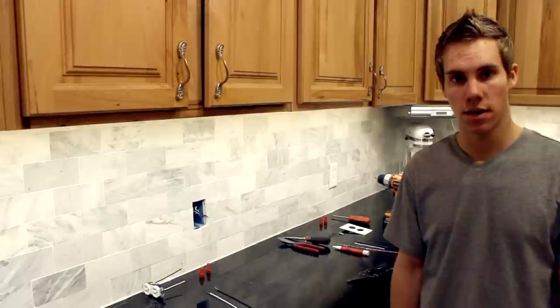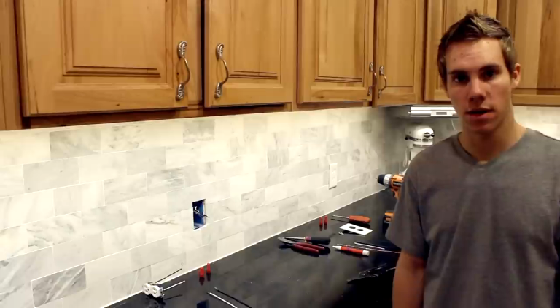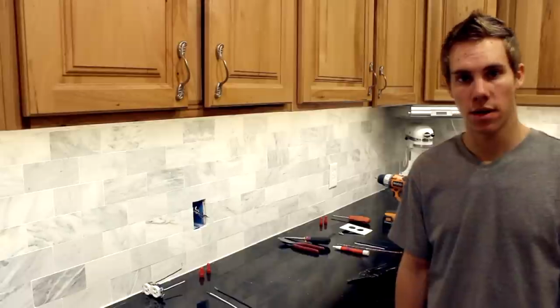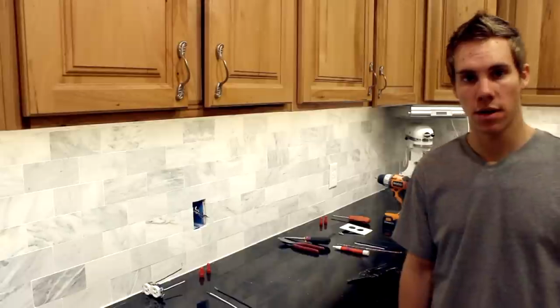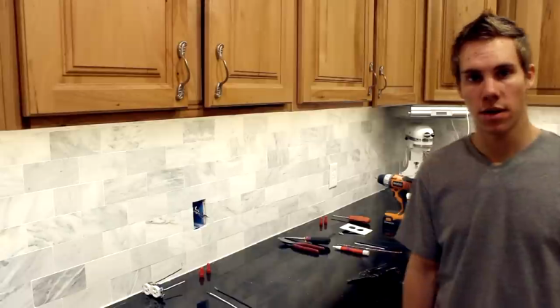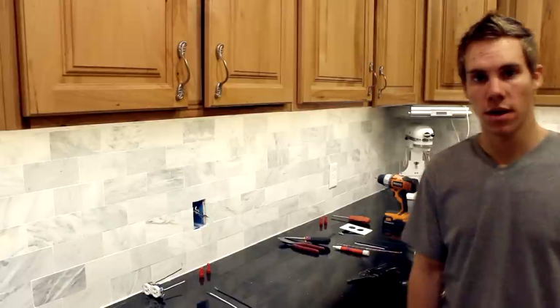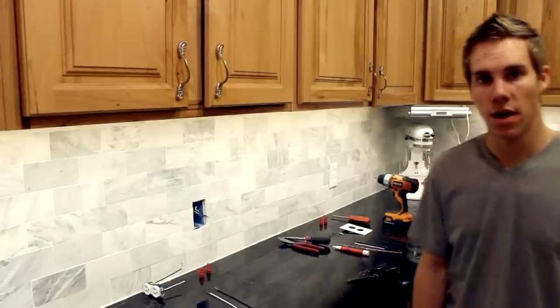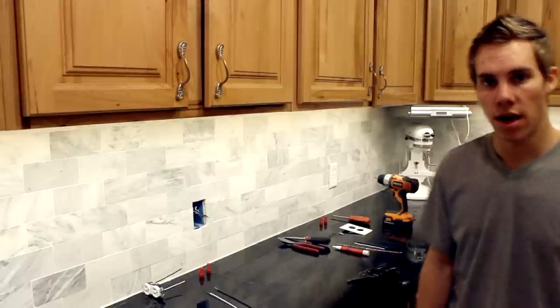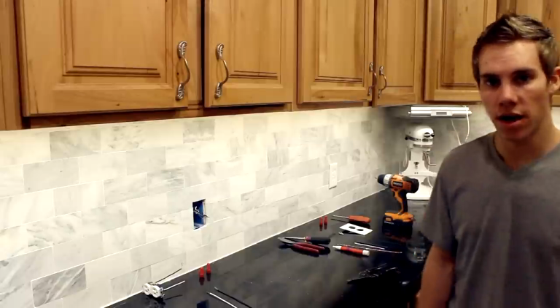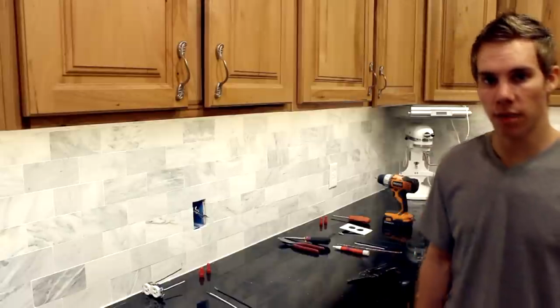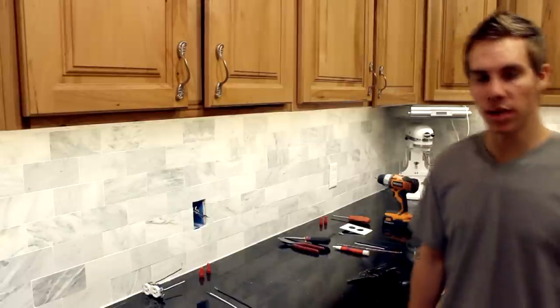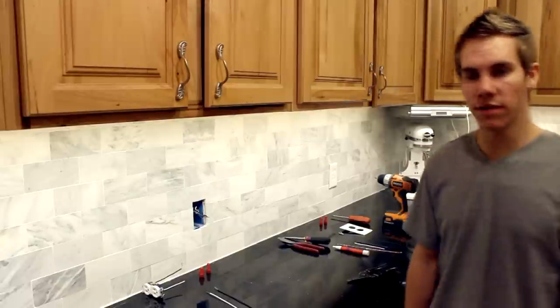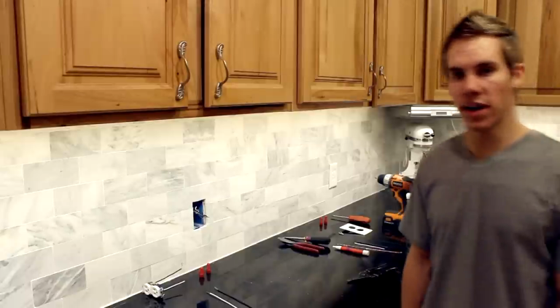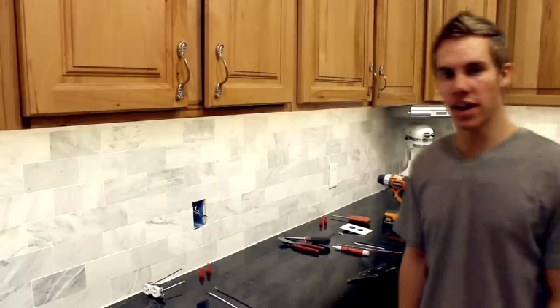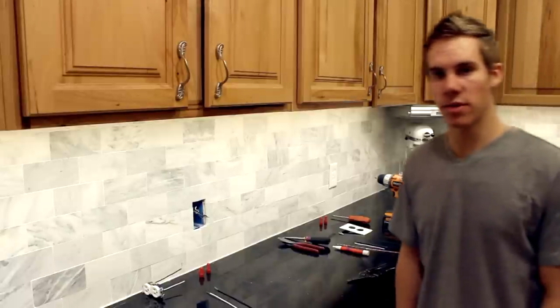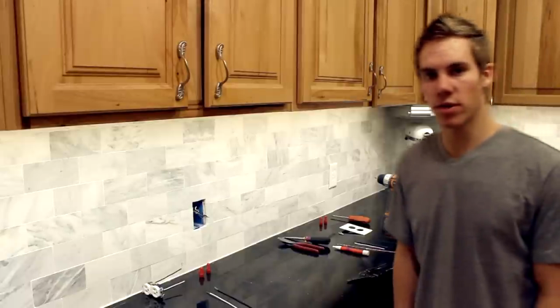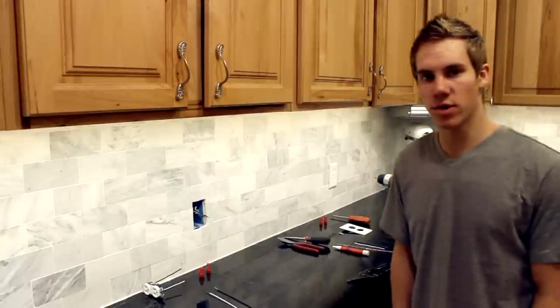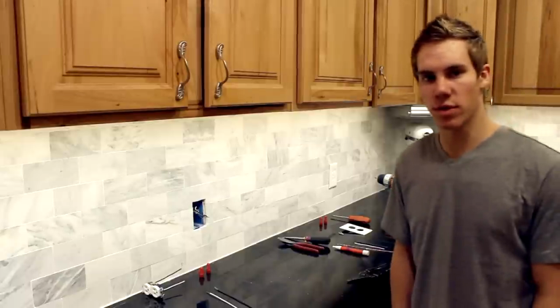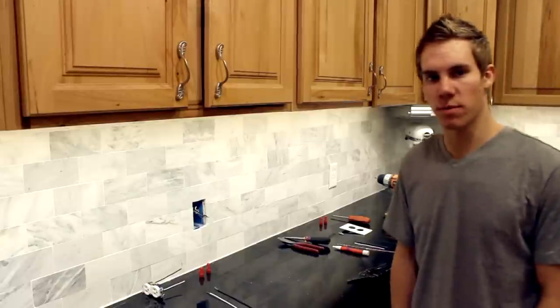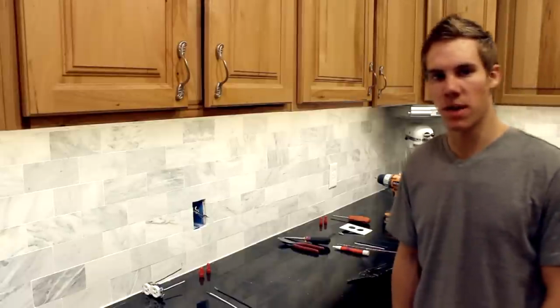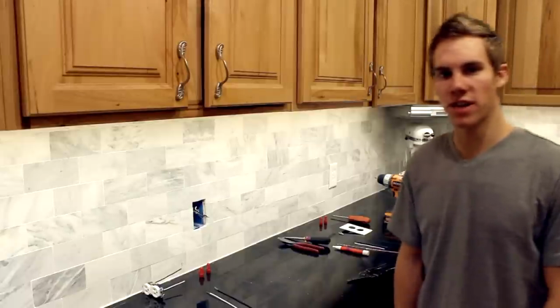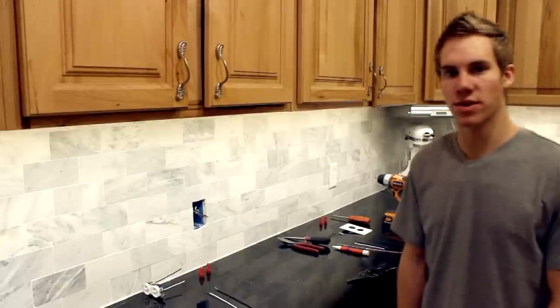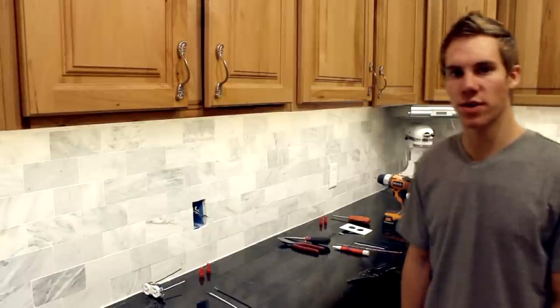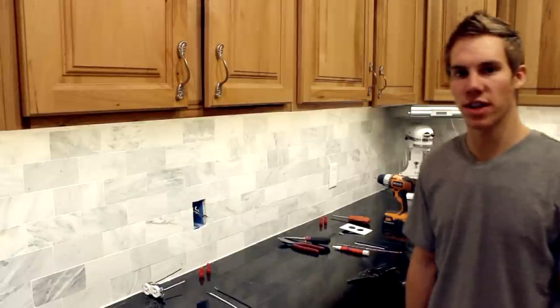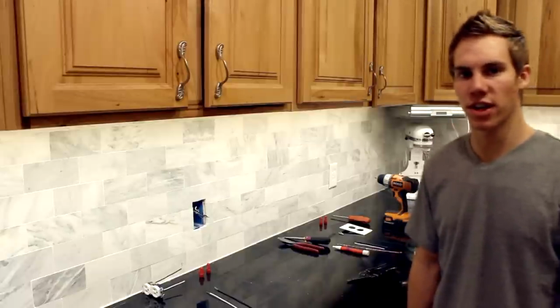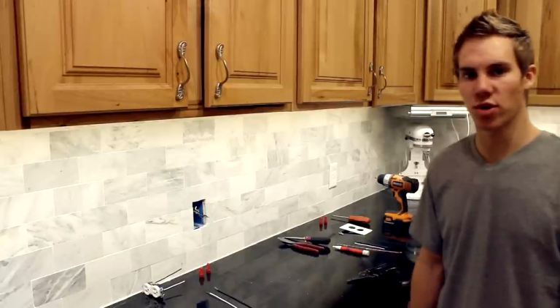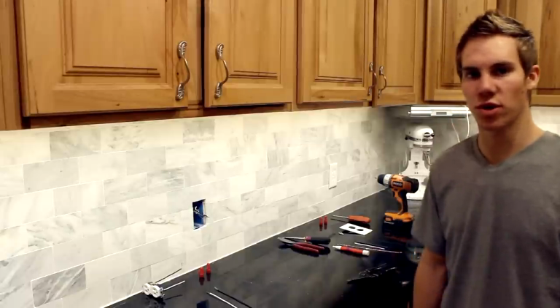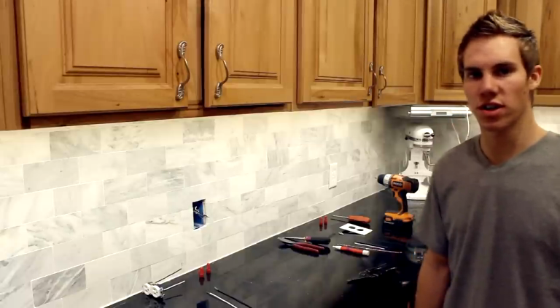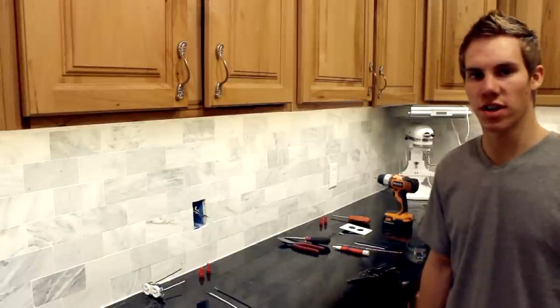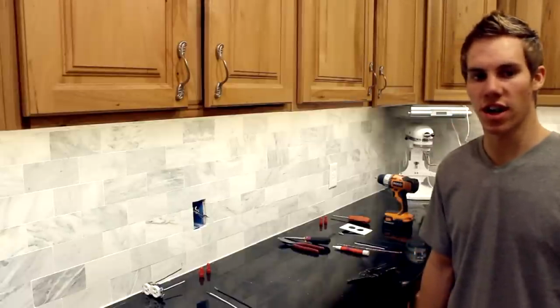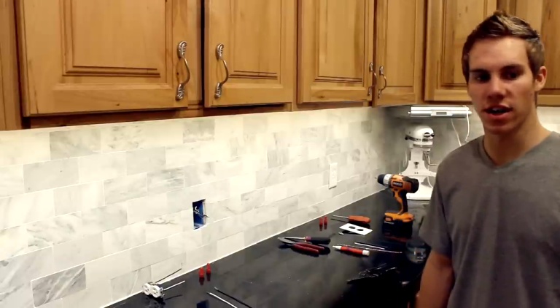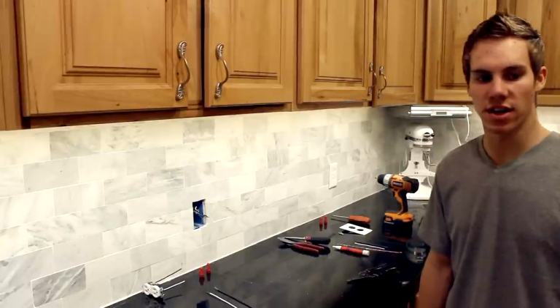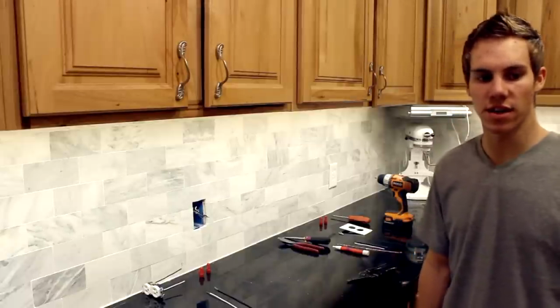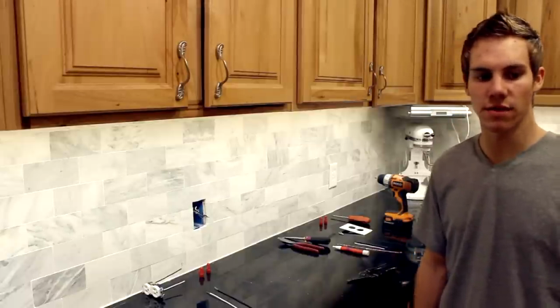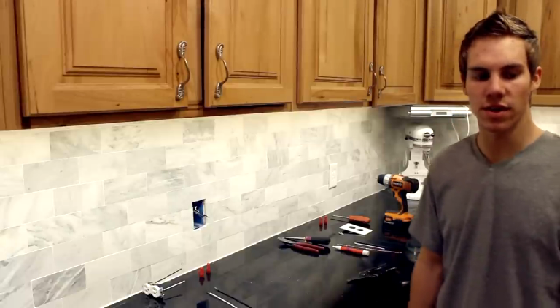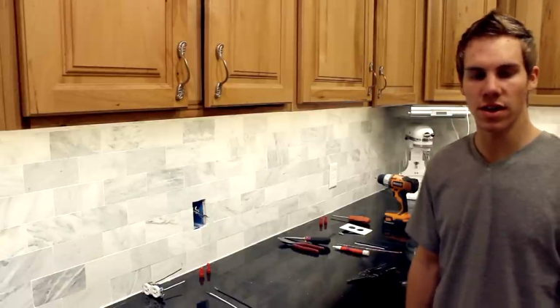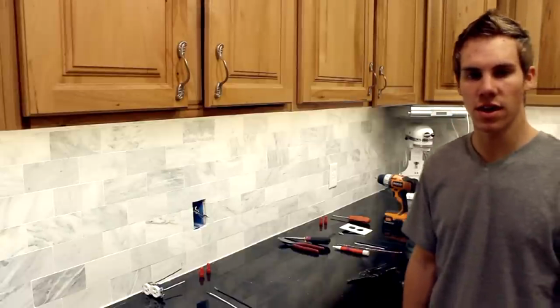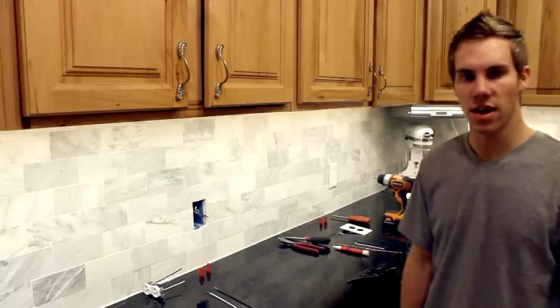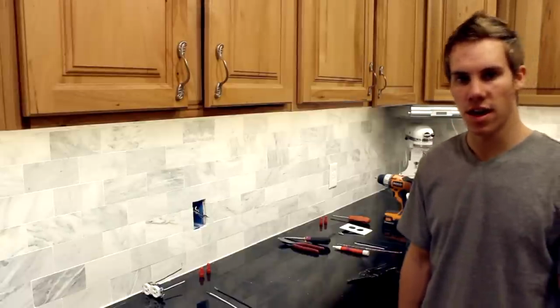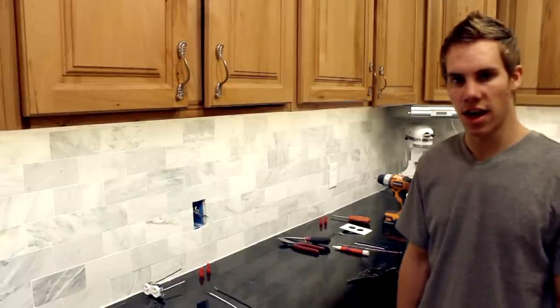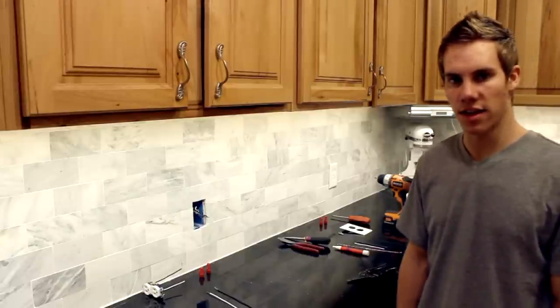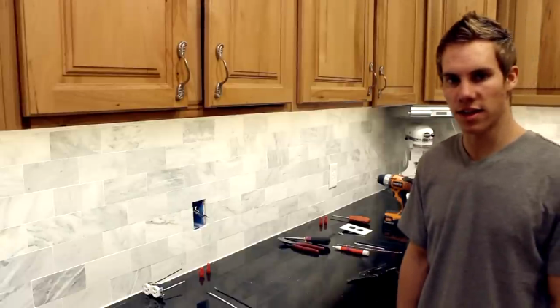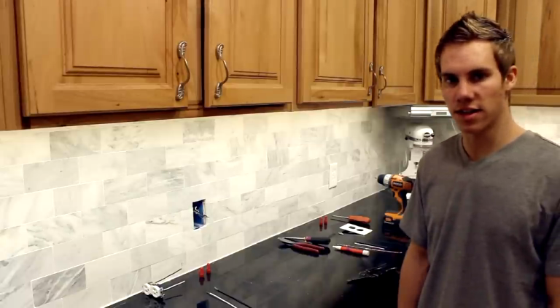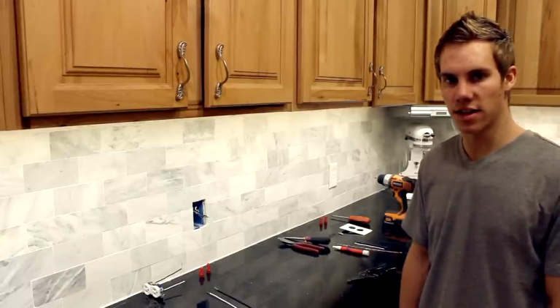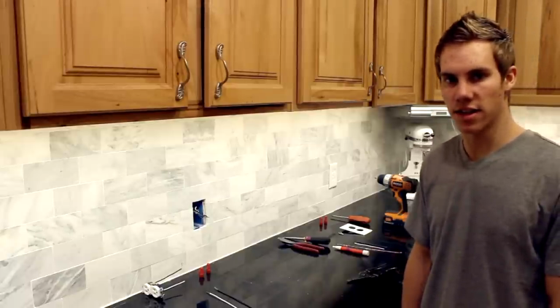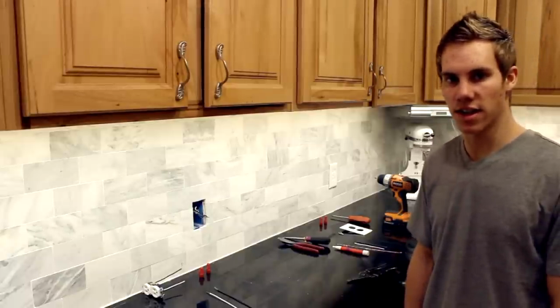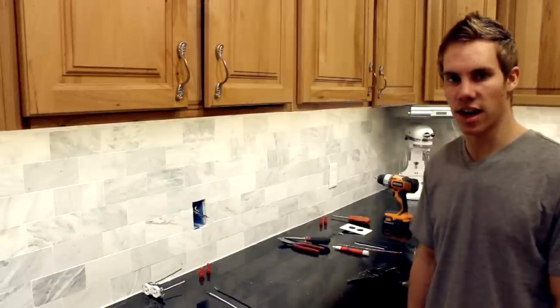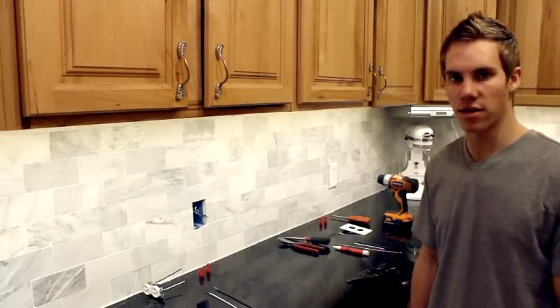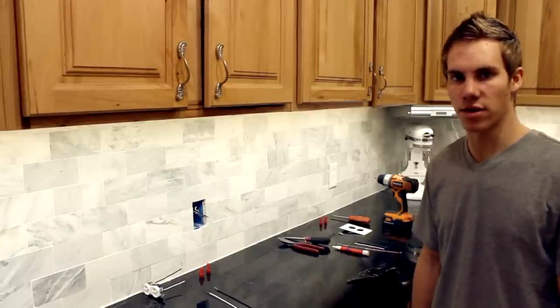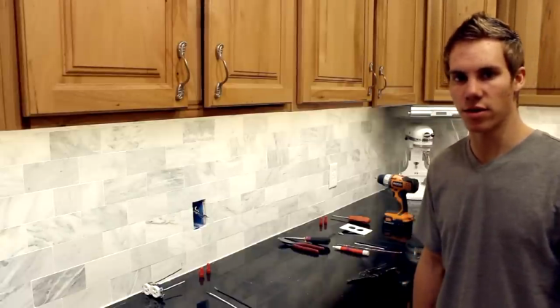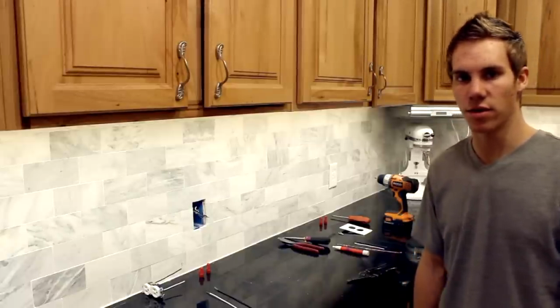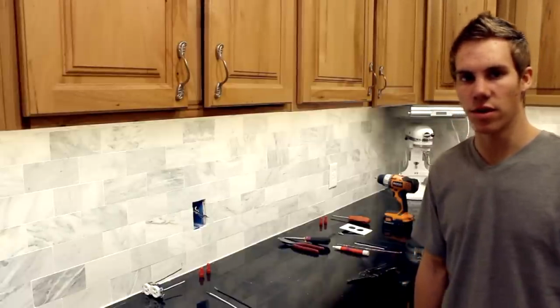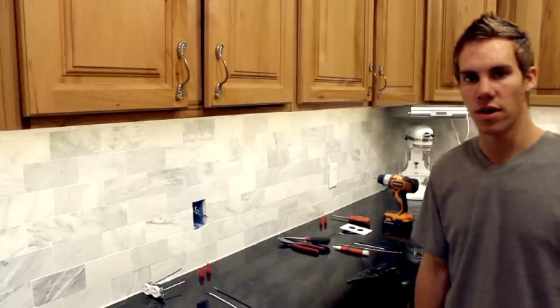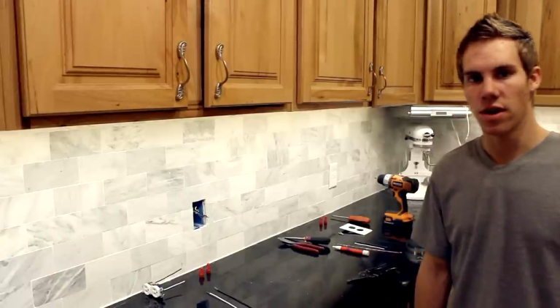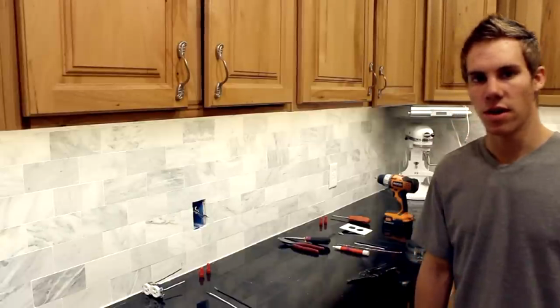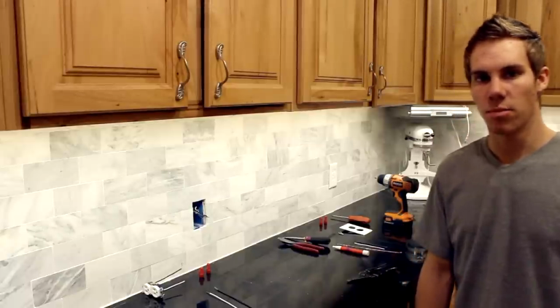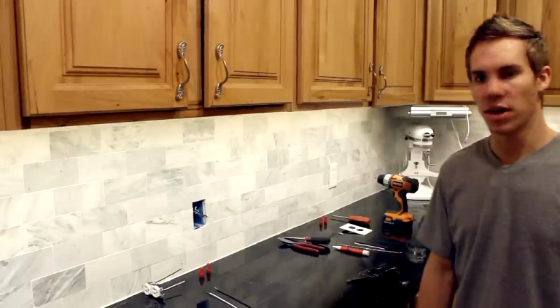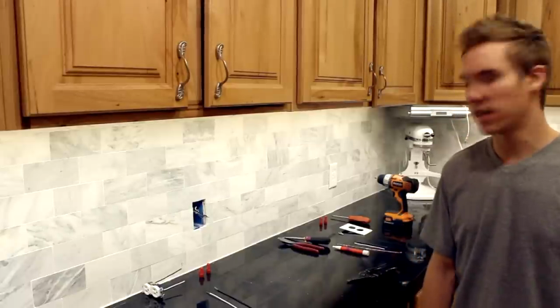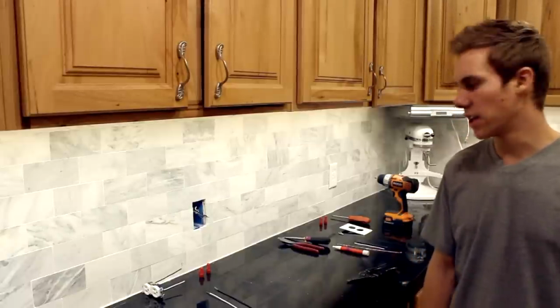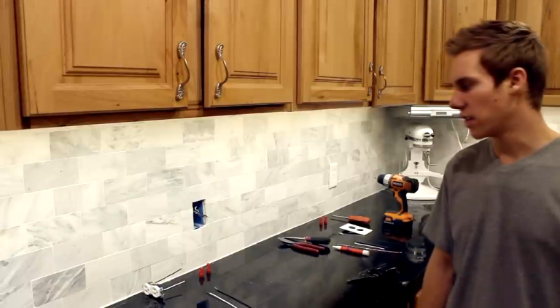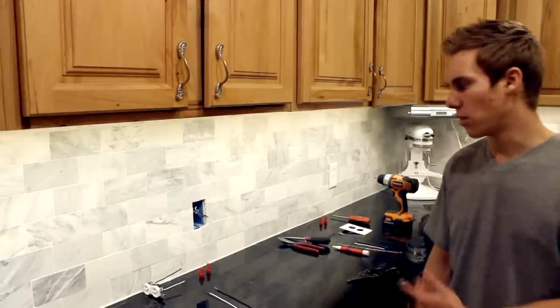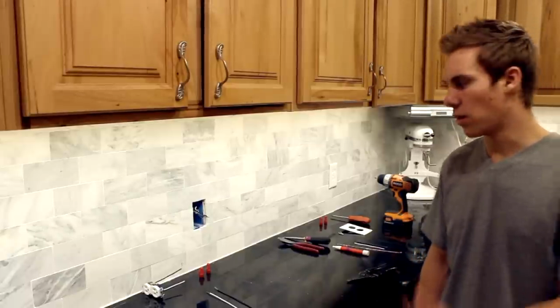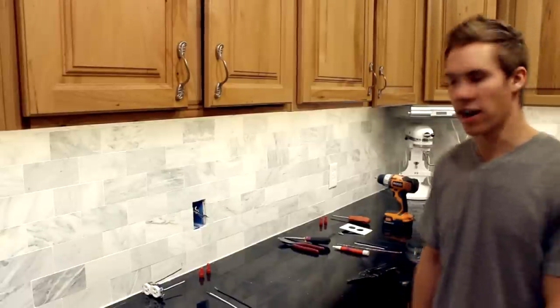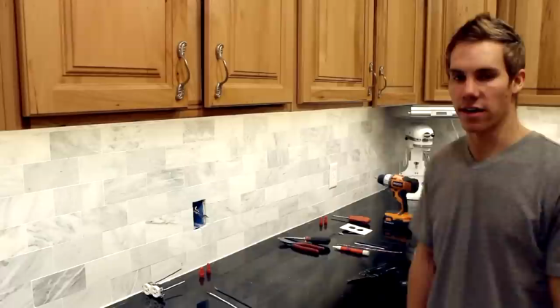Hey, I'm Levi Edwards with MasterElectrician.tv and this is how to pigtail a wire.